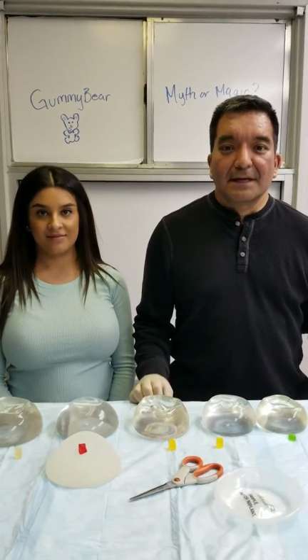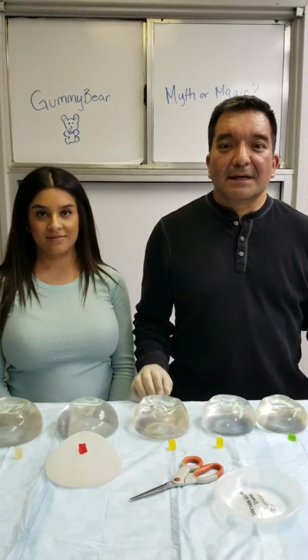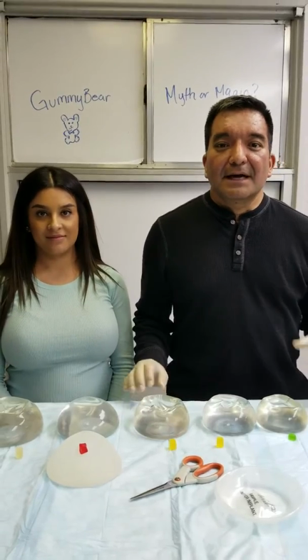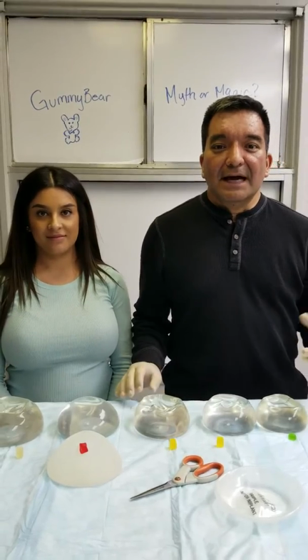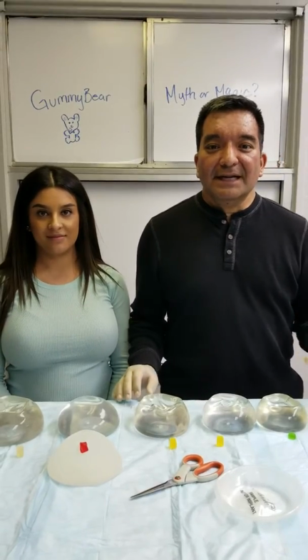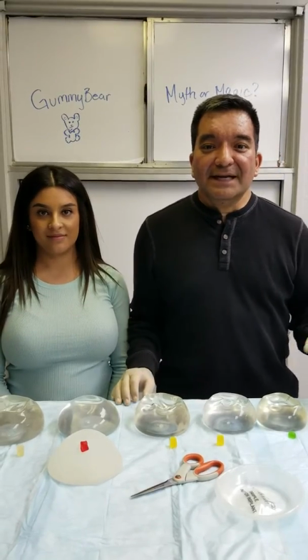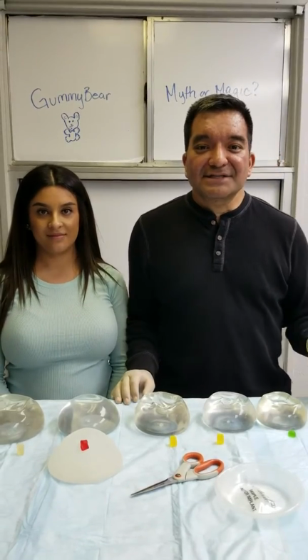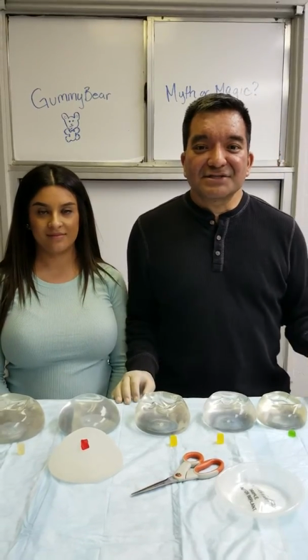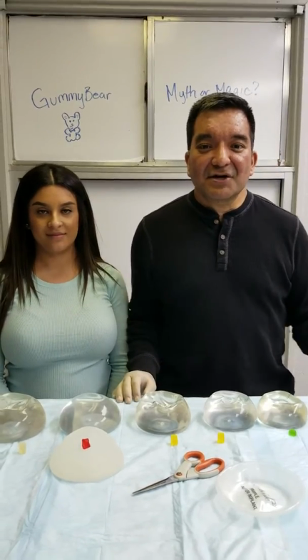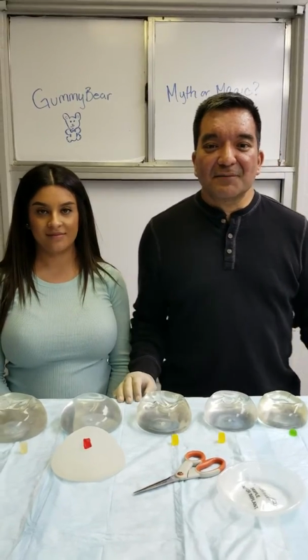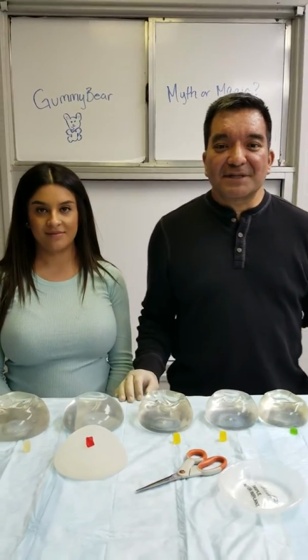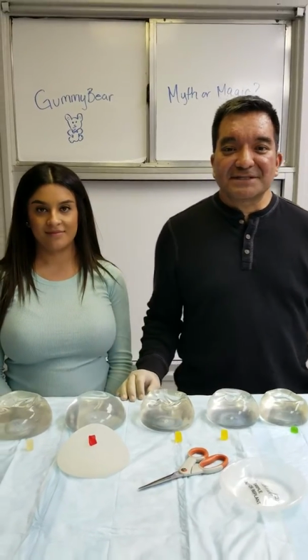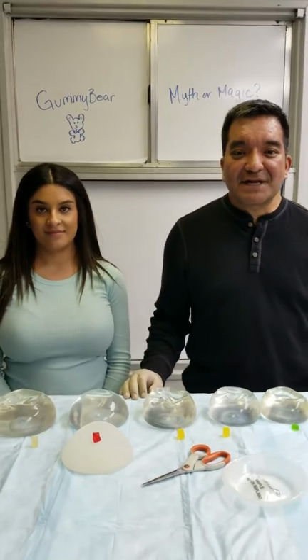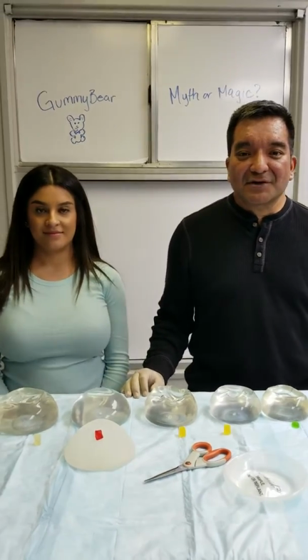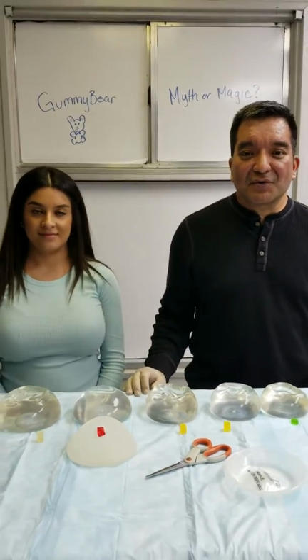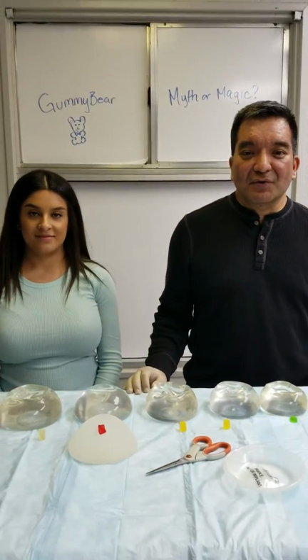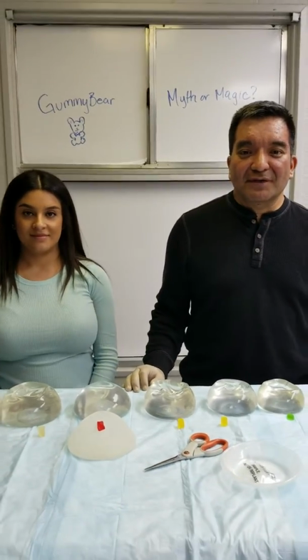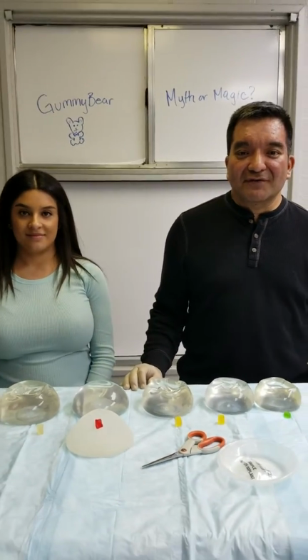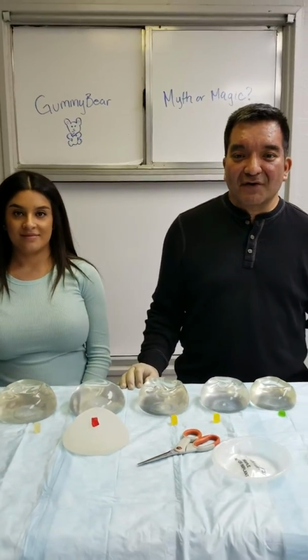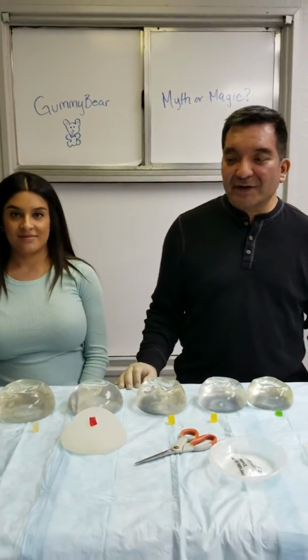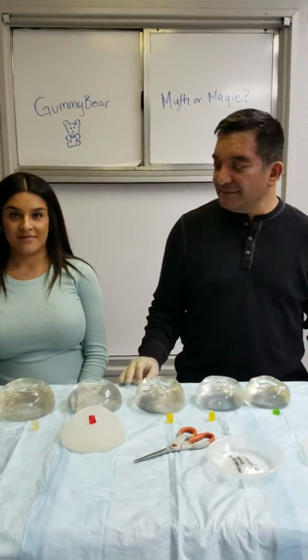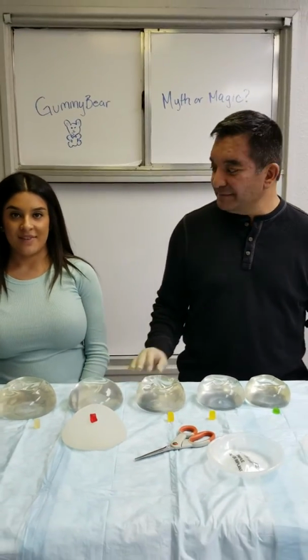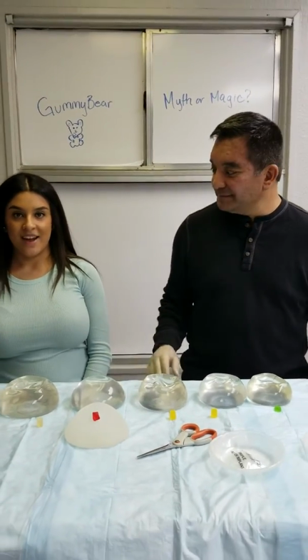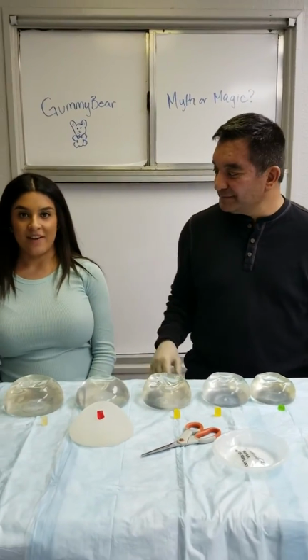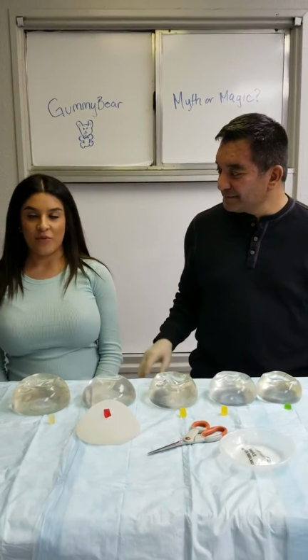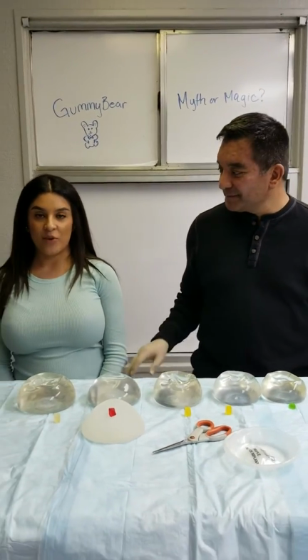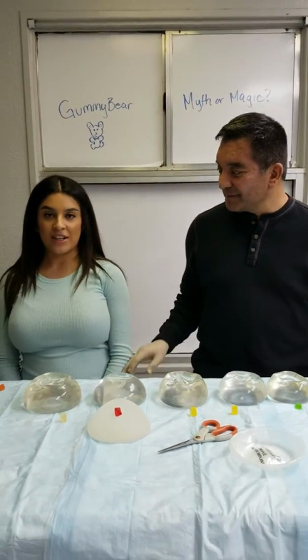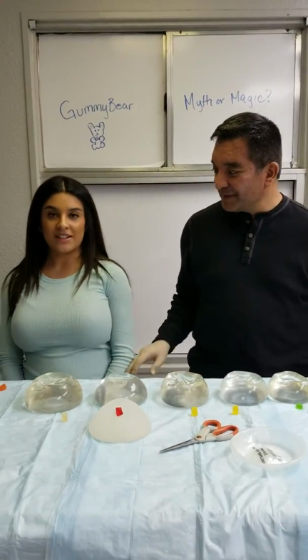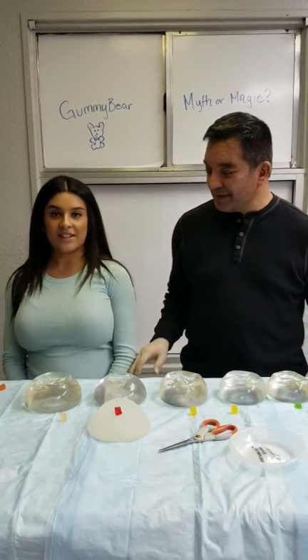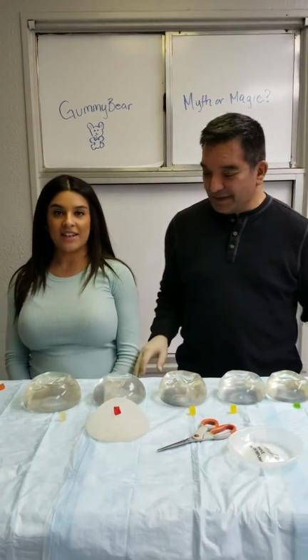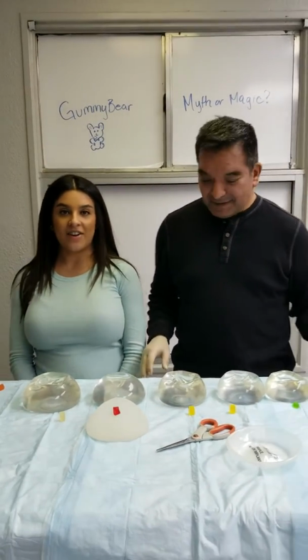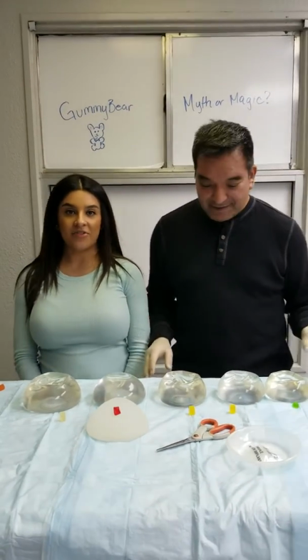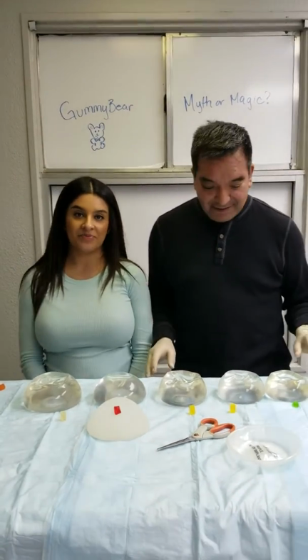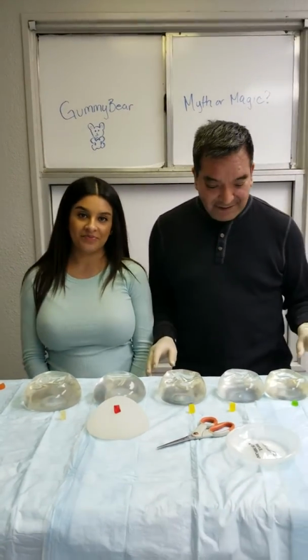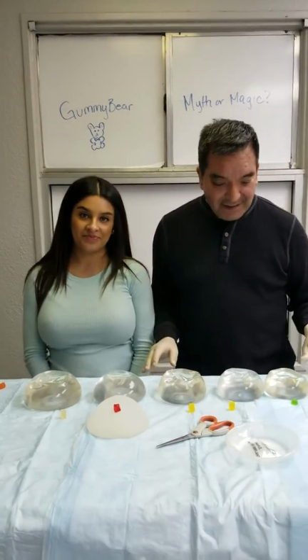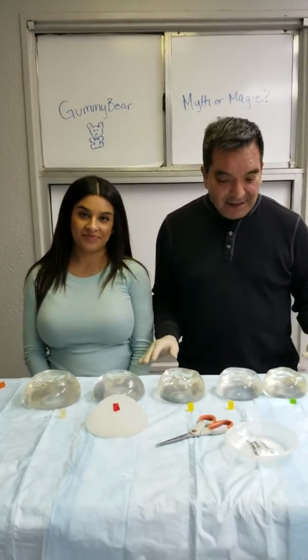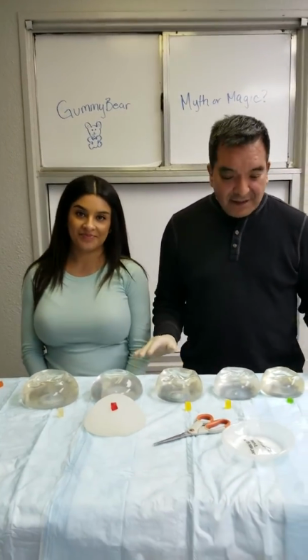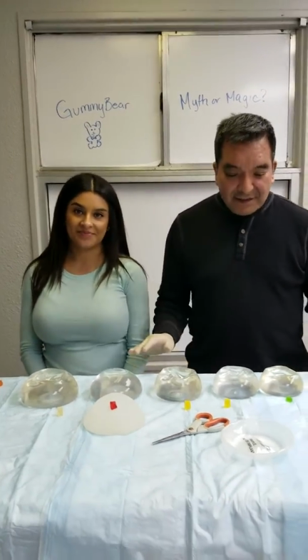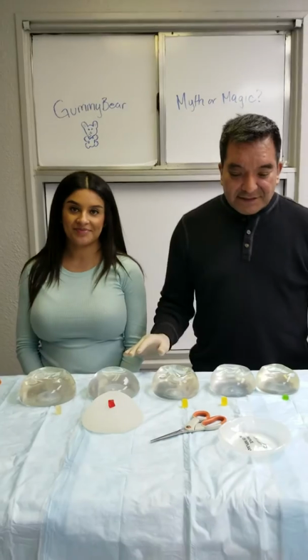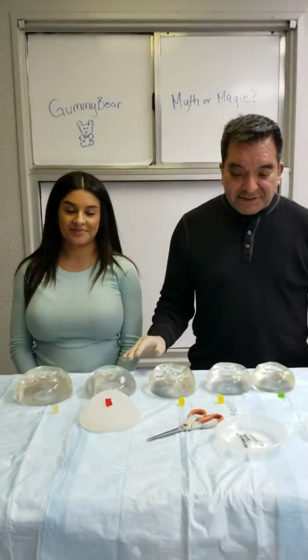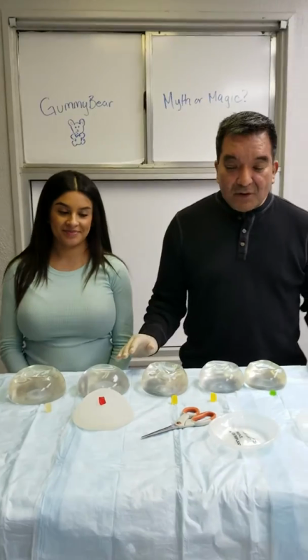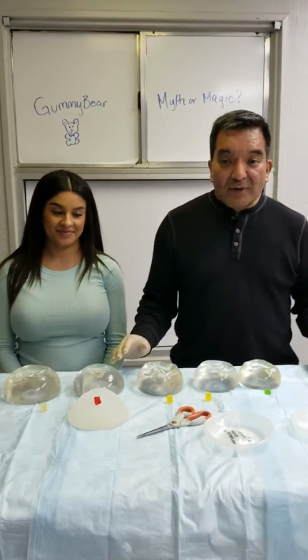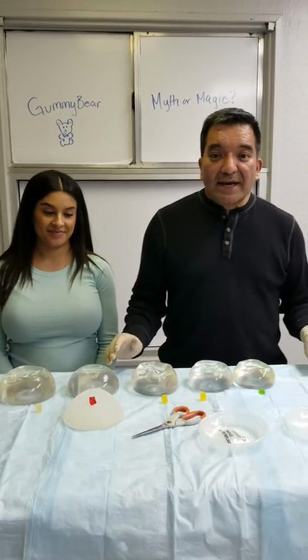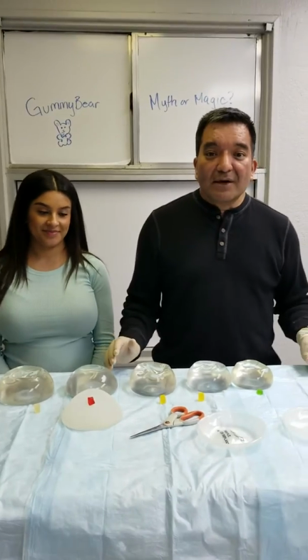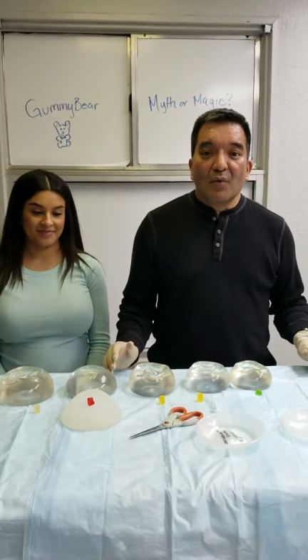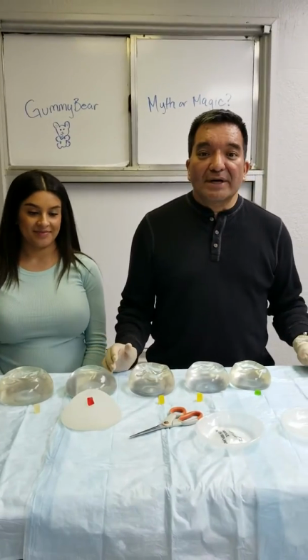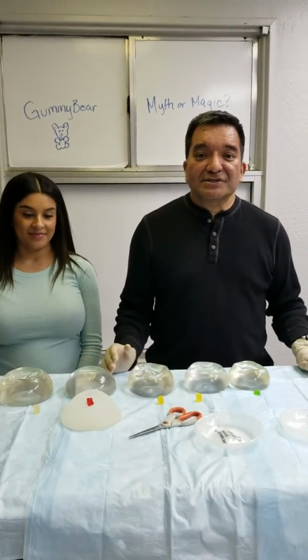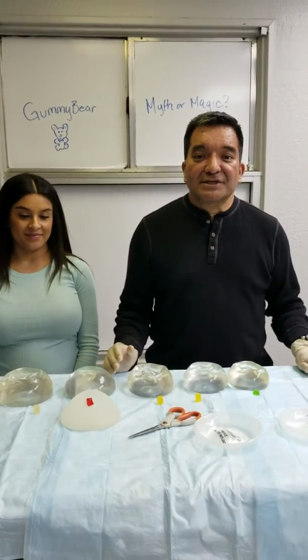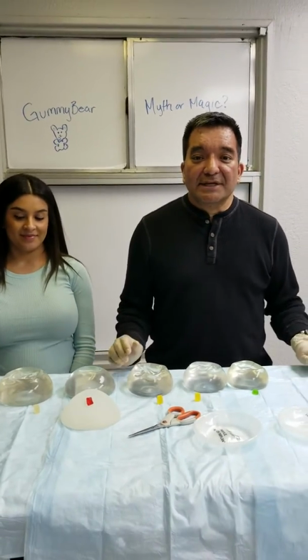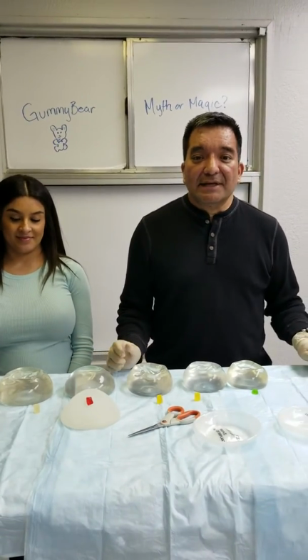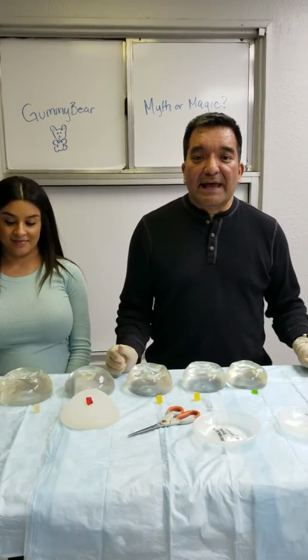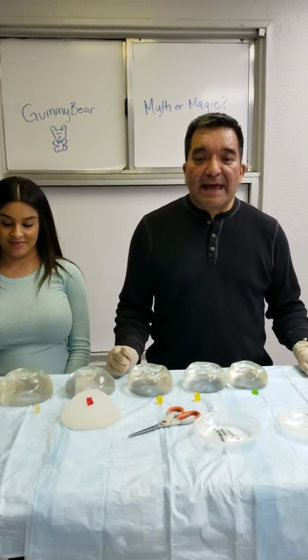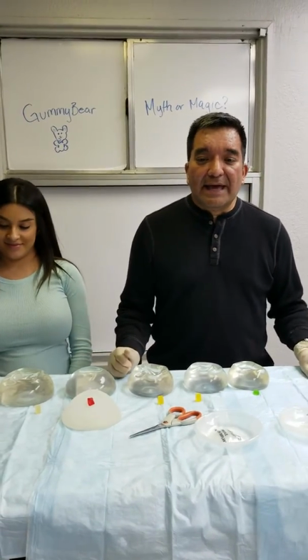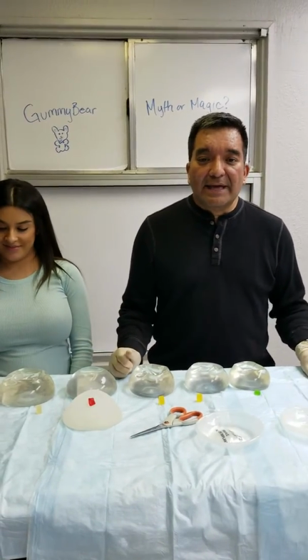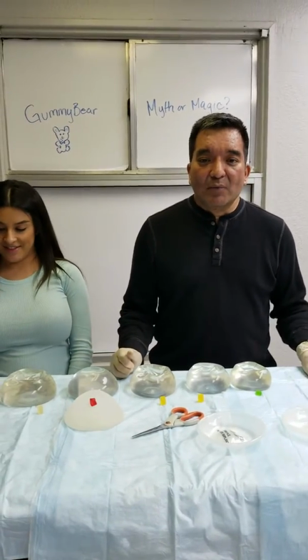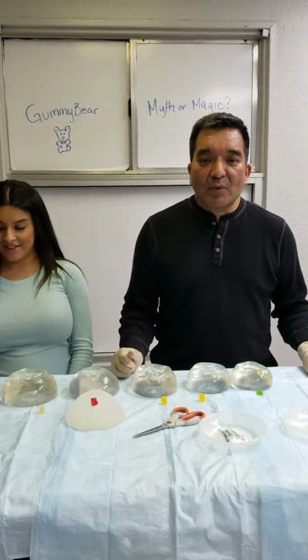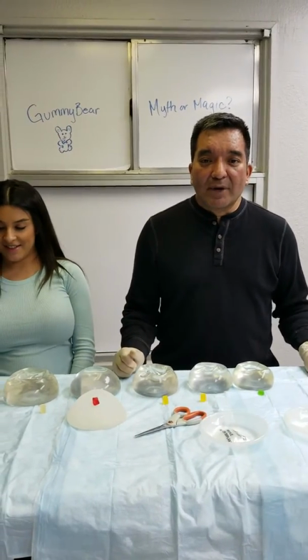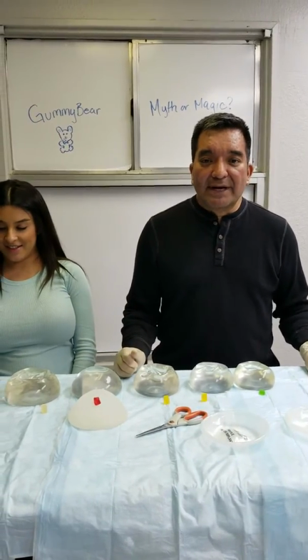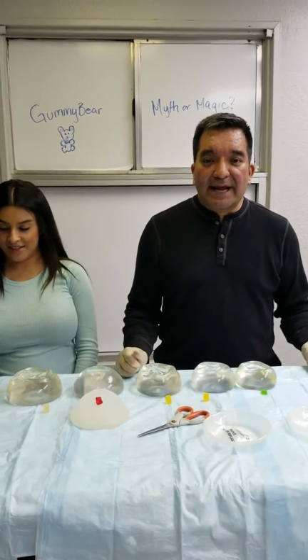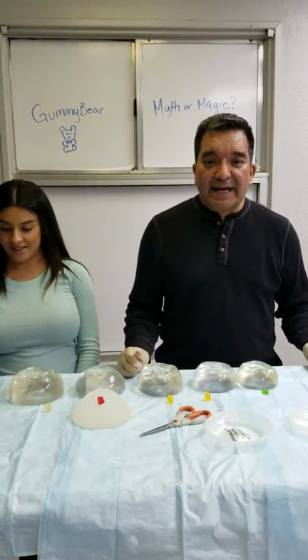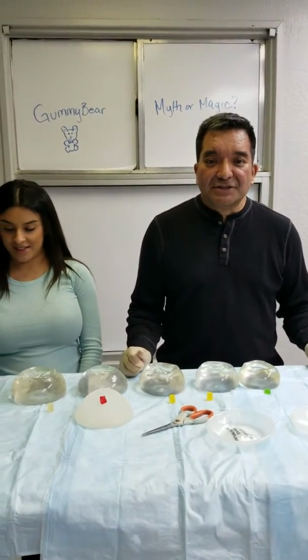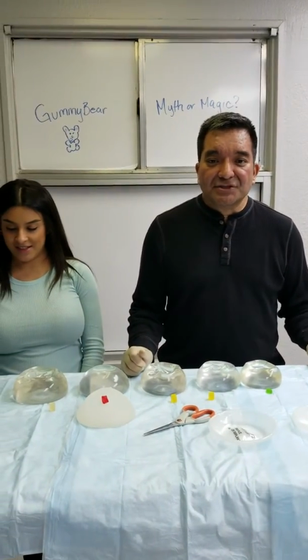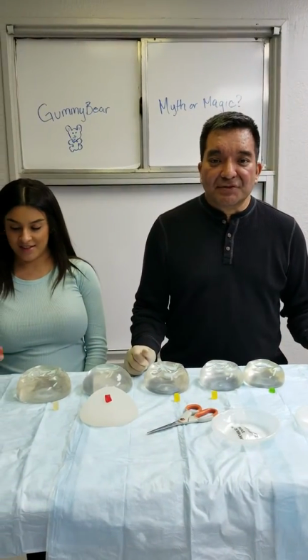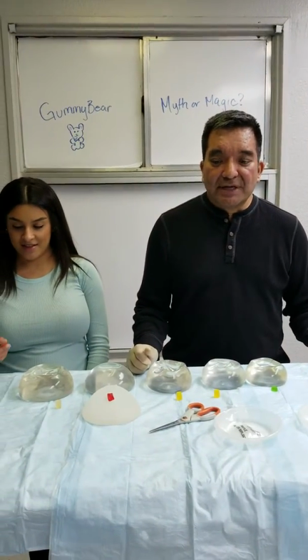Hi ladies and gentlemen, this is Dr. Juli Navella. Hi everyone, it's Danielle. So we got a question and we wanted to answer it.